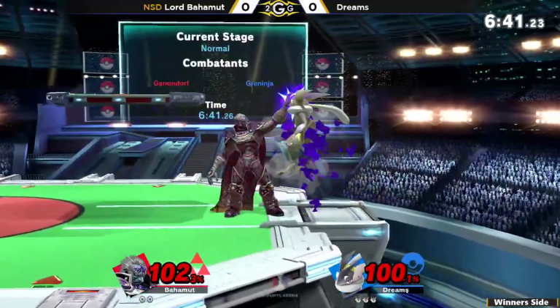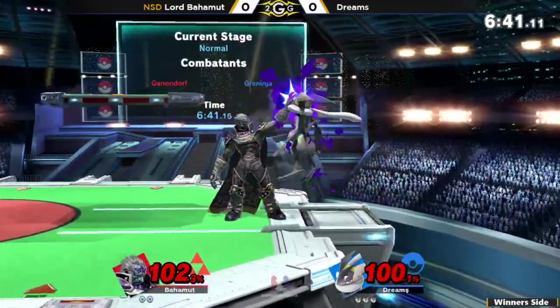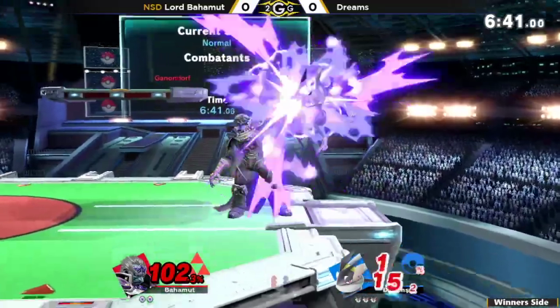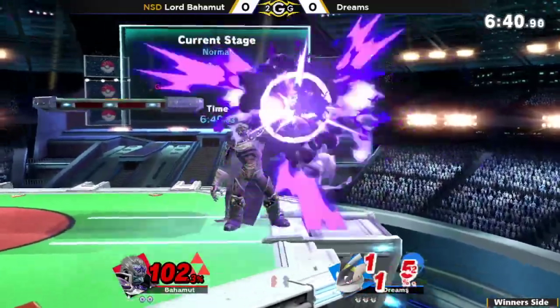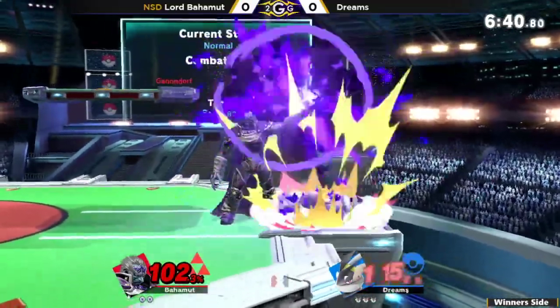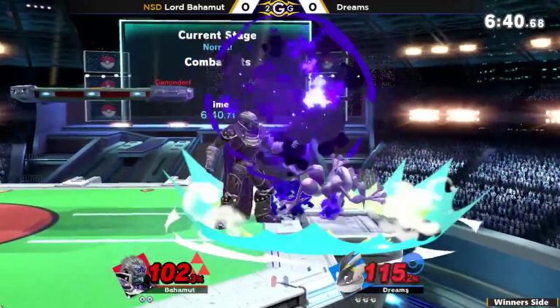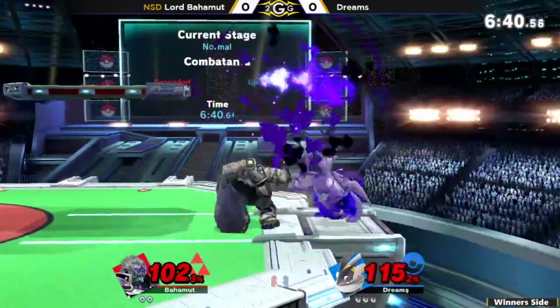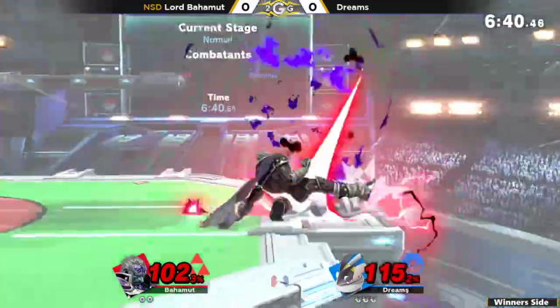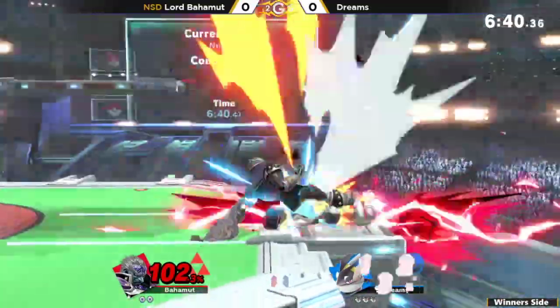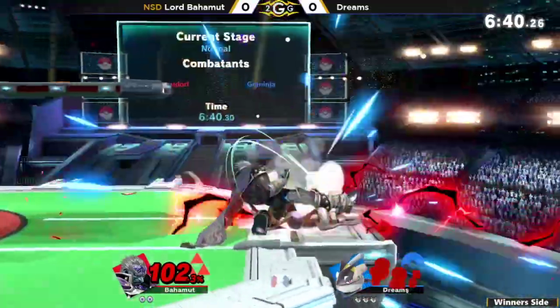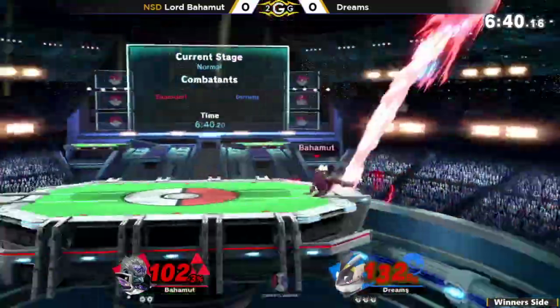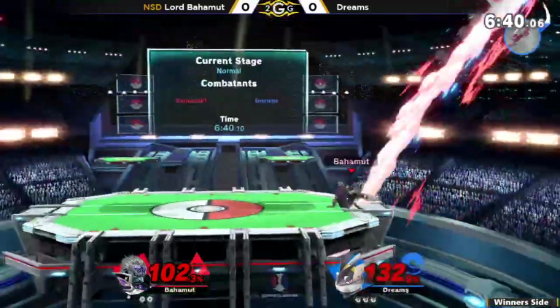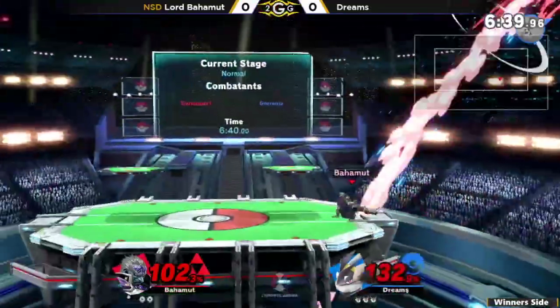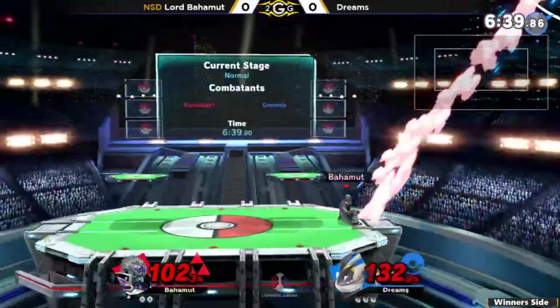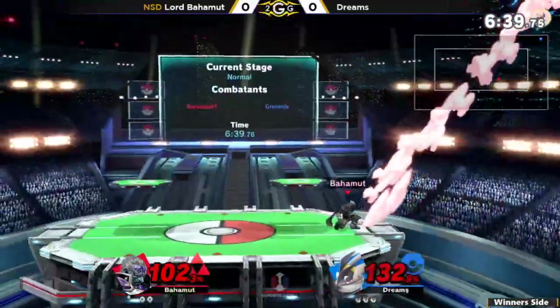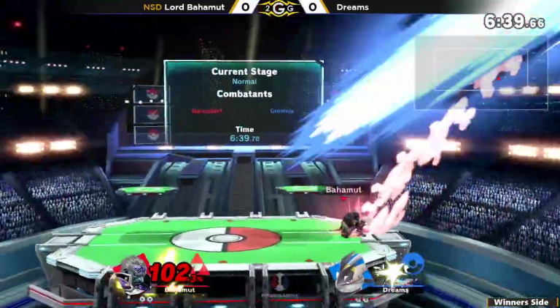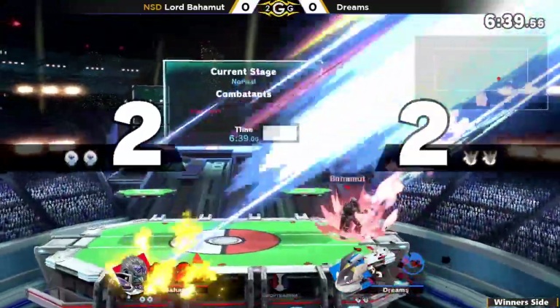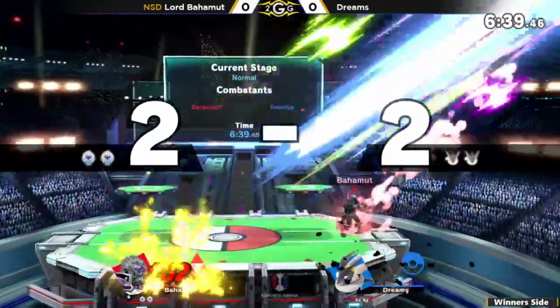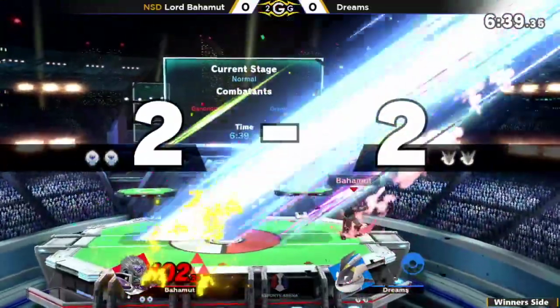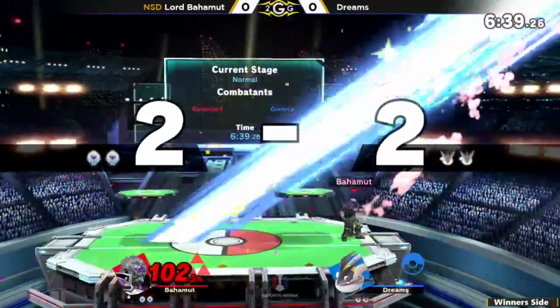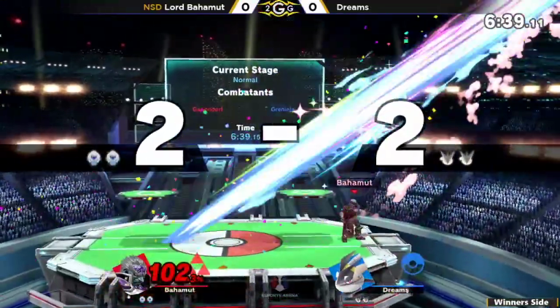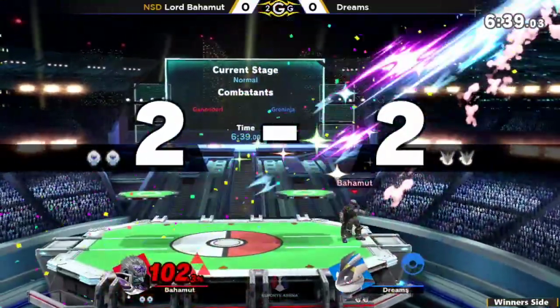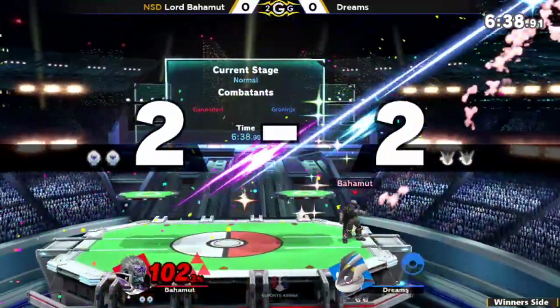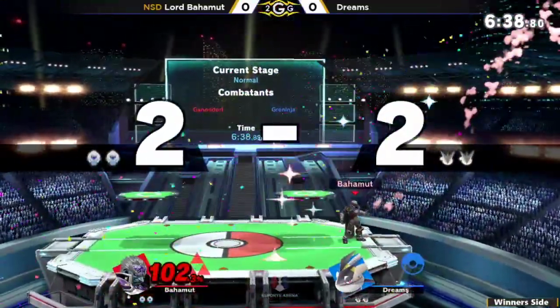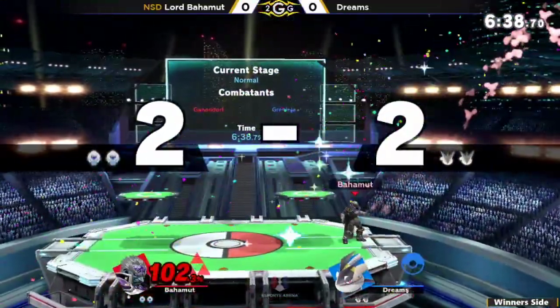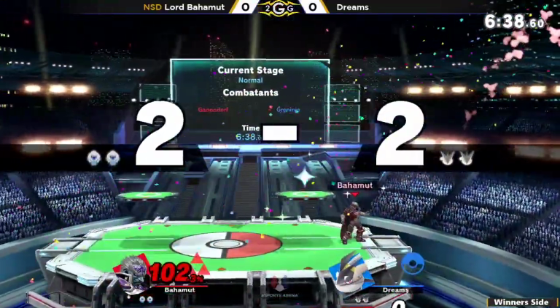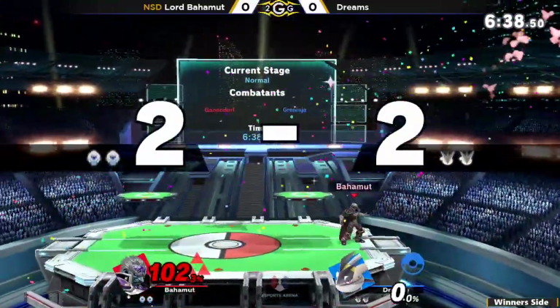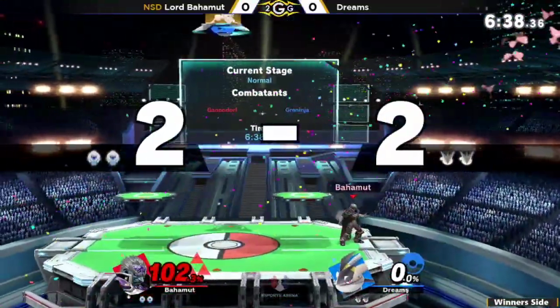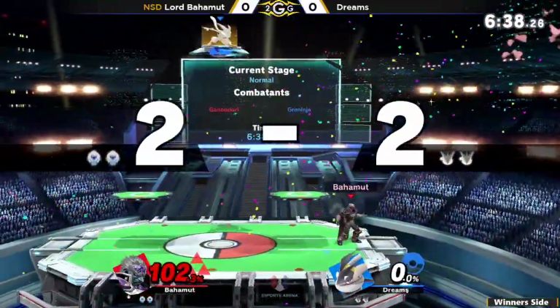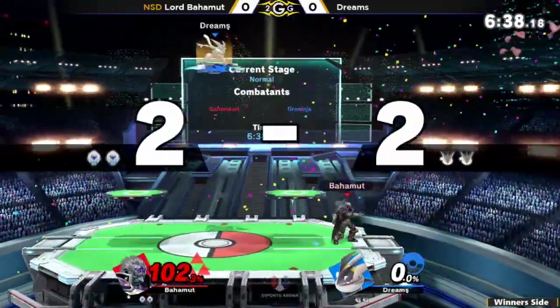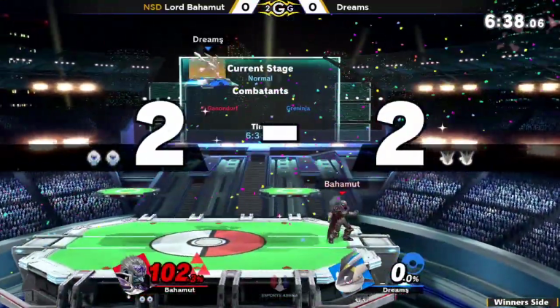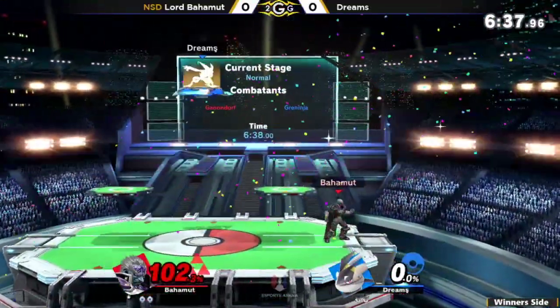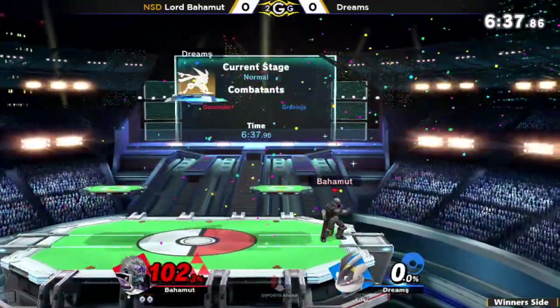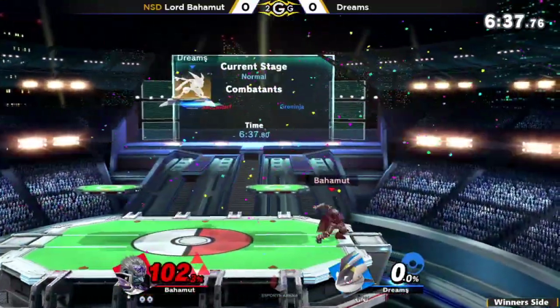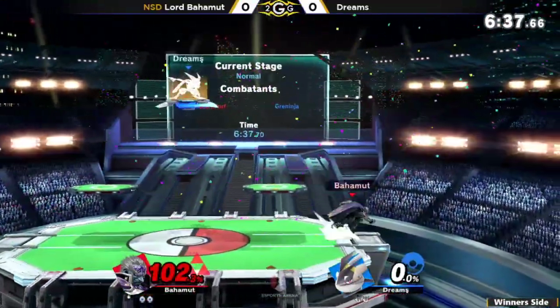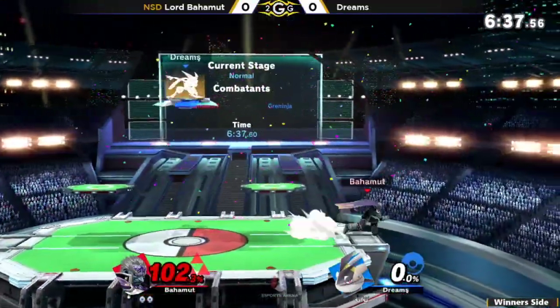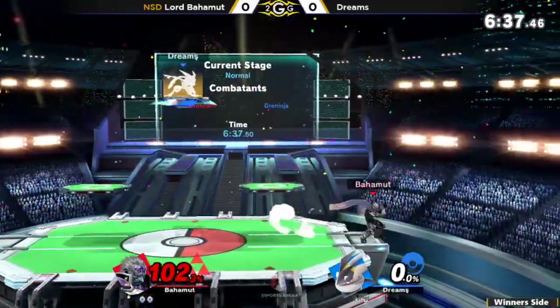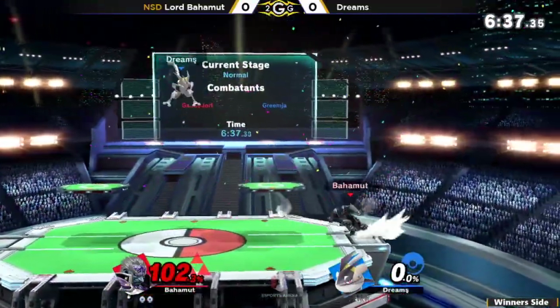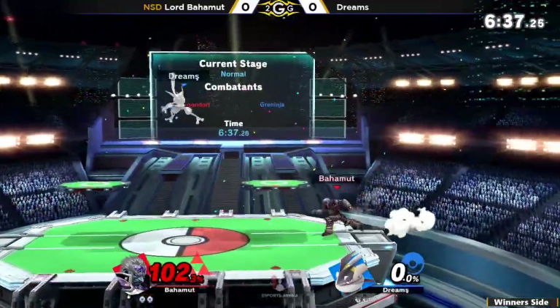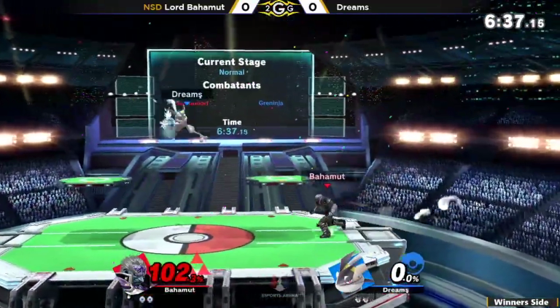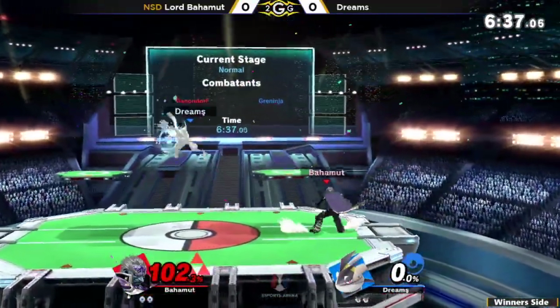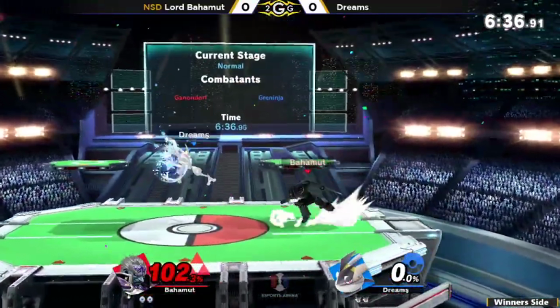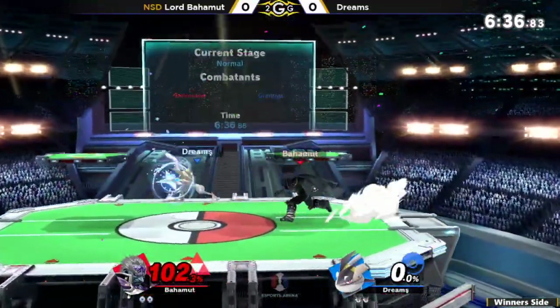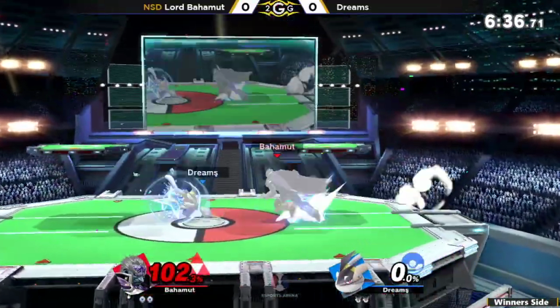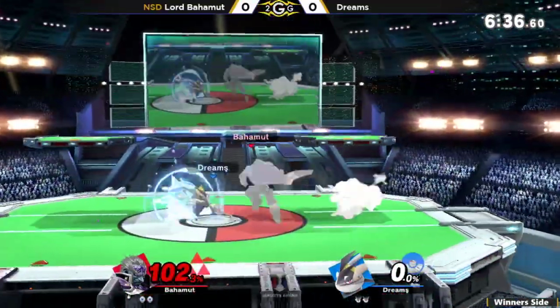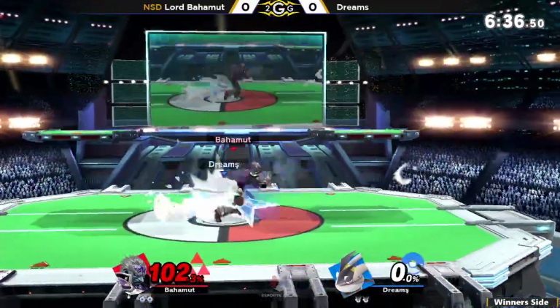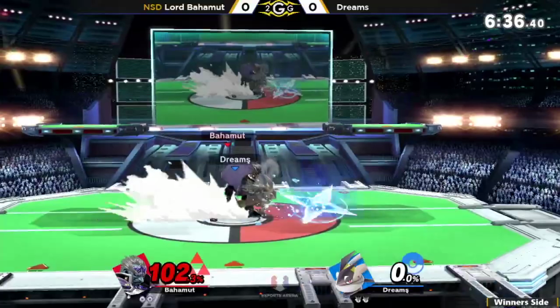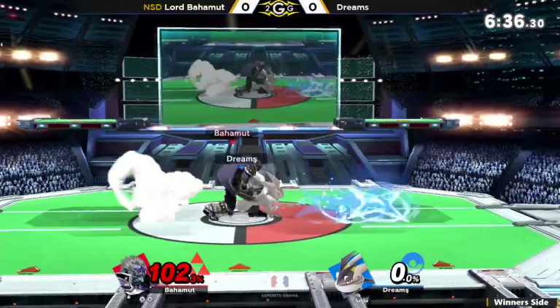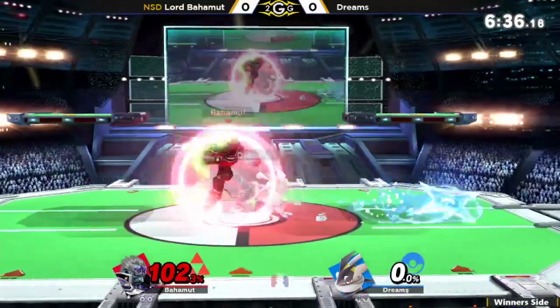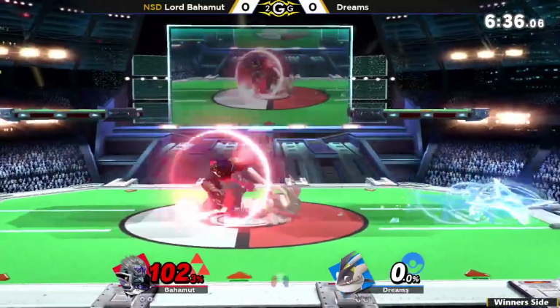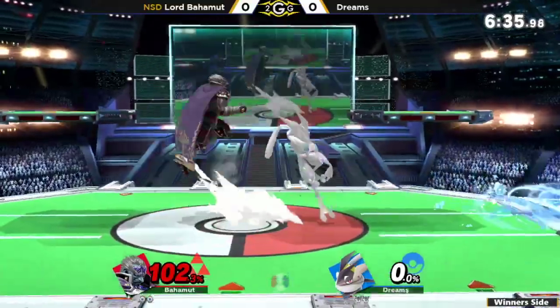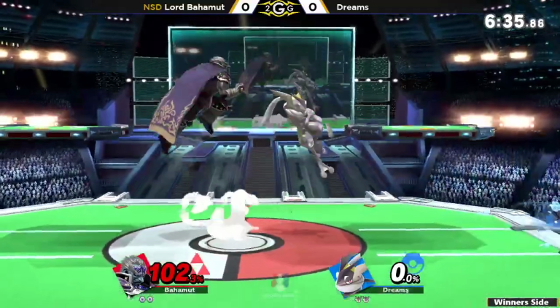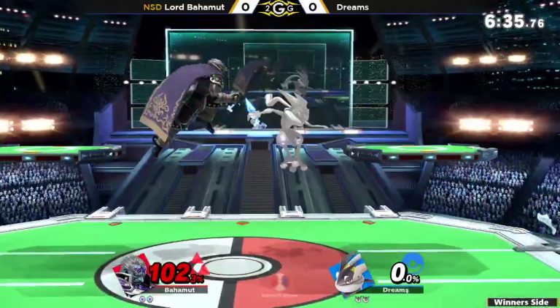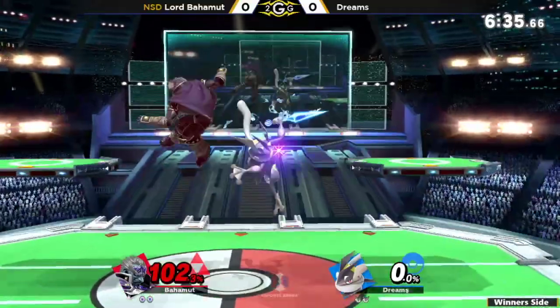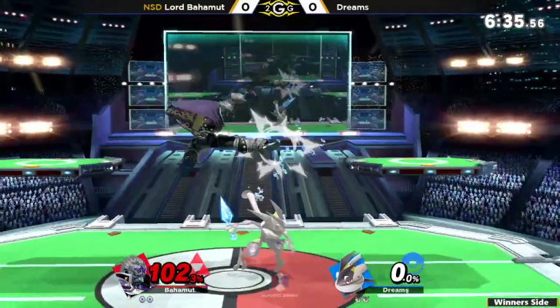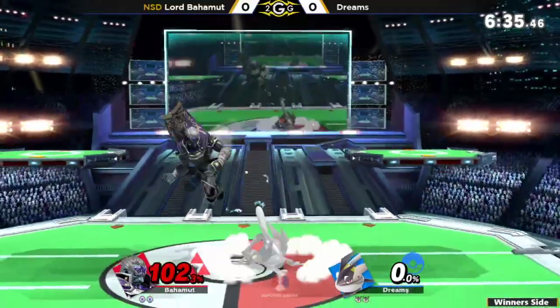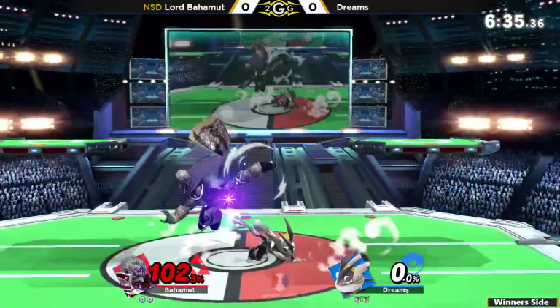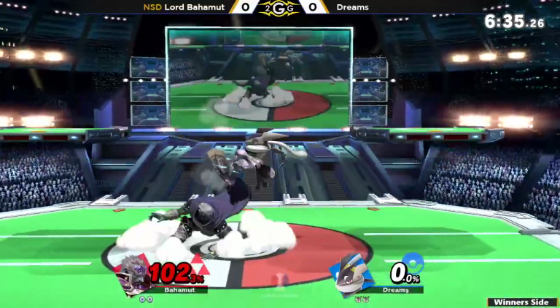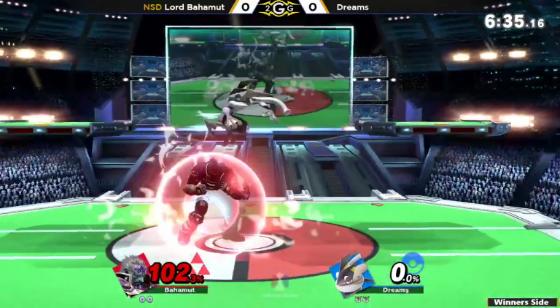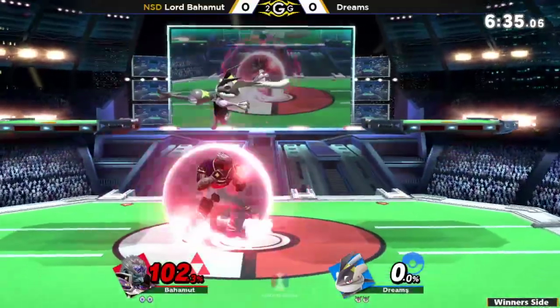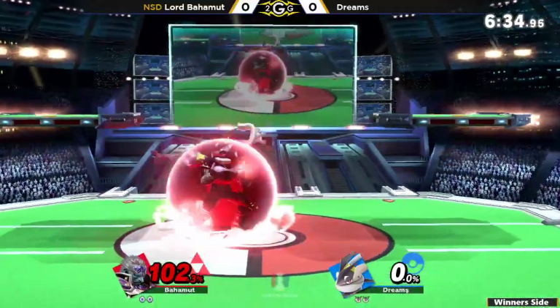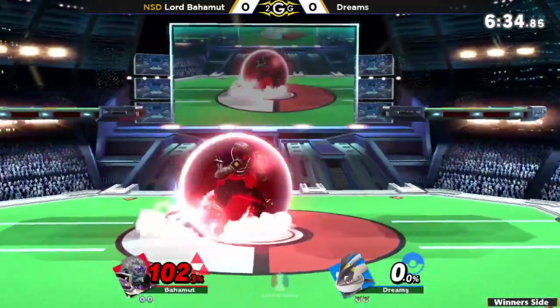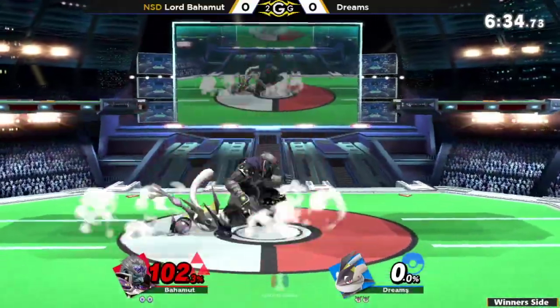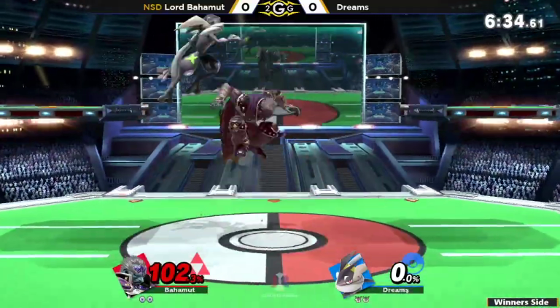Catches the jump from ledge. And when you don't check it, you get a free down tilt.